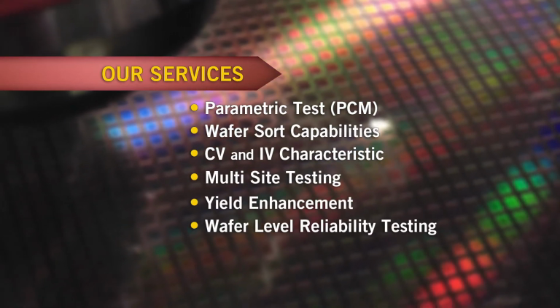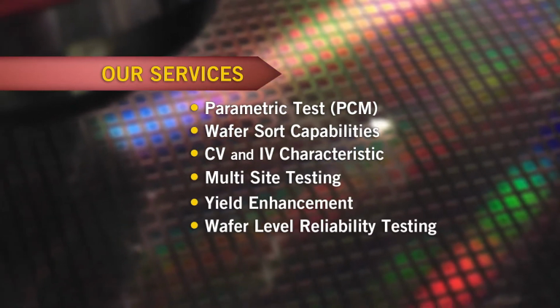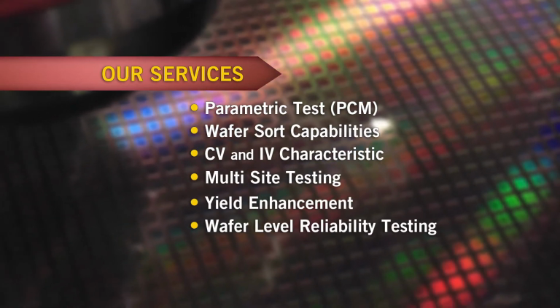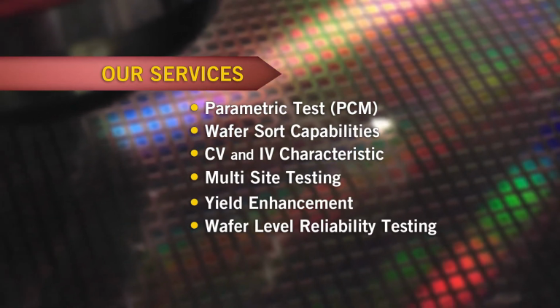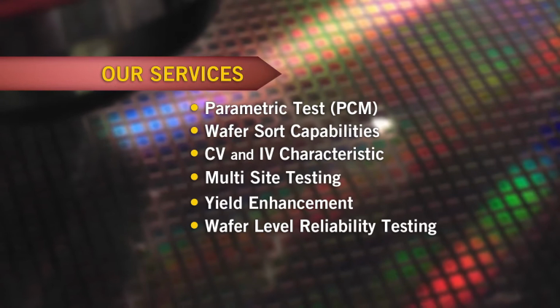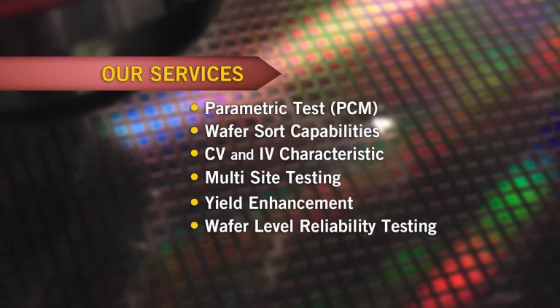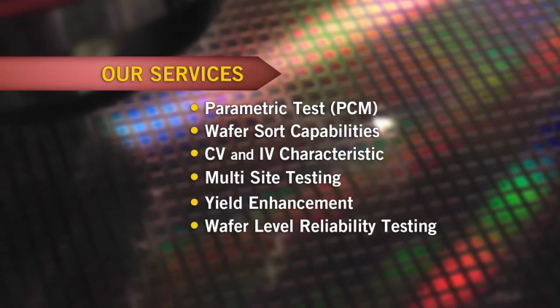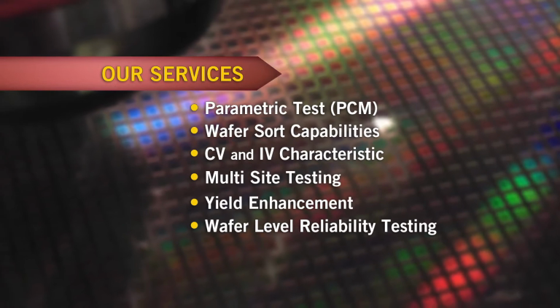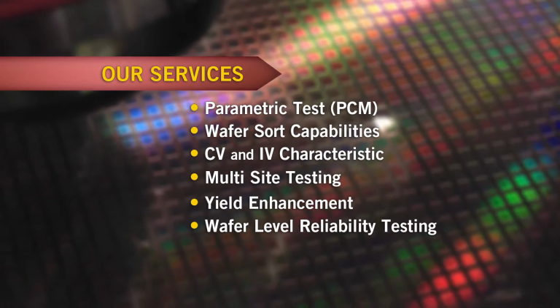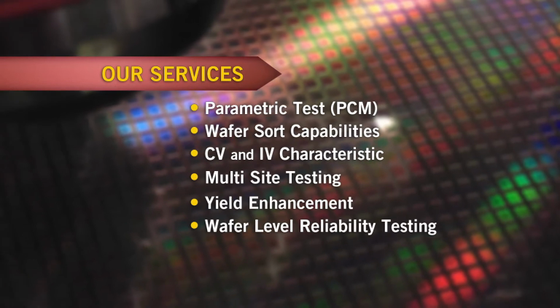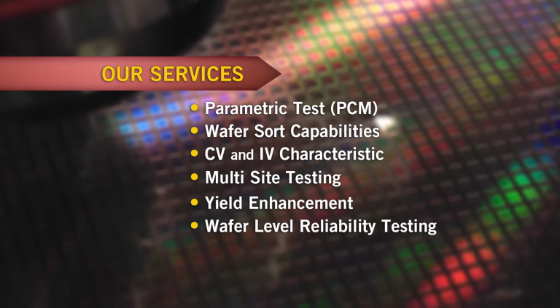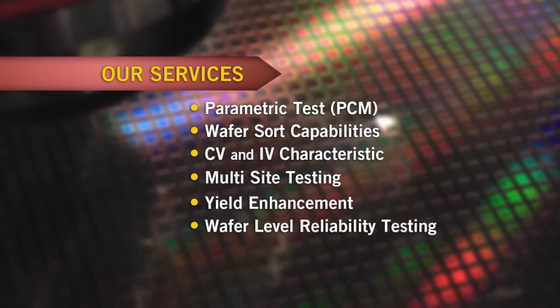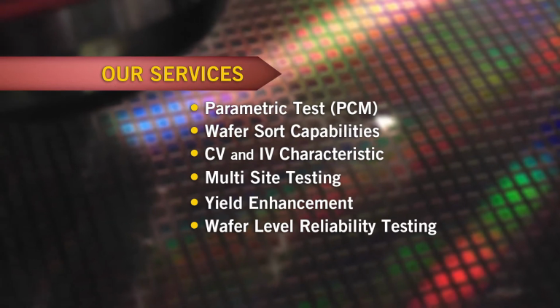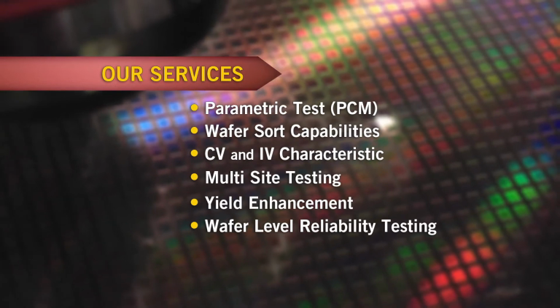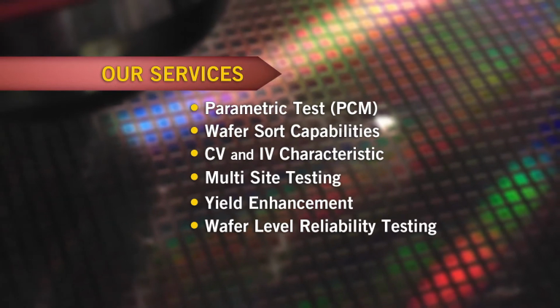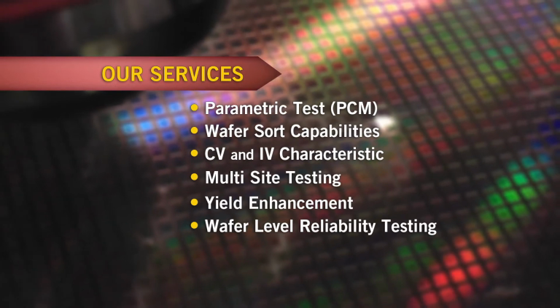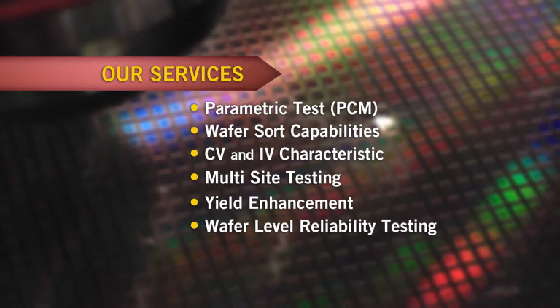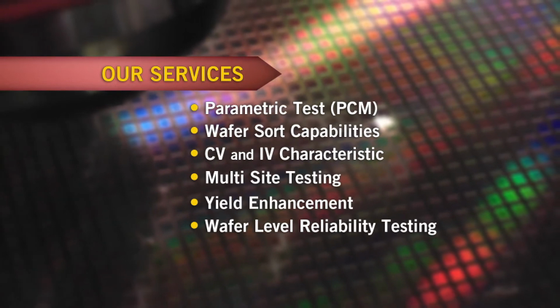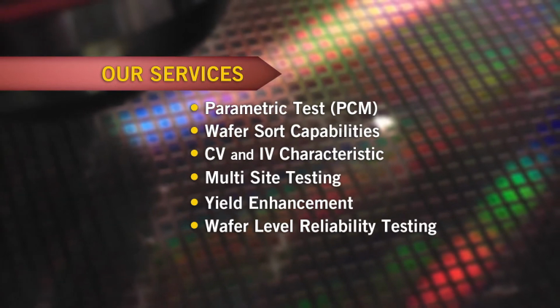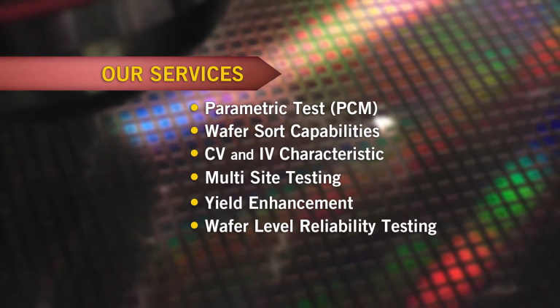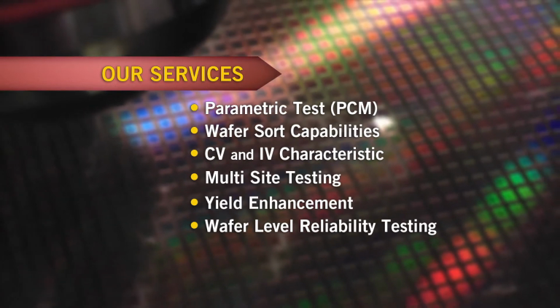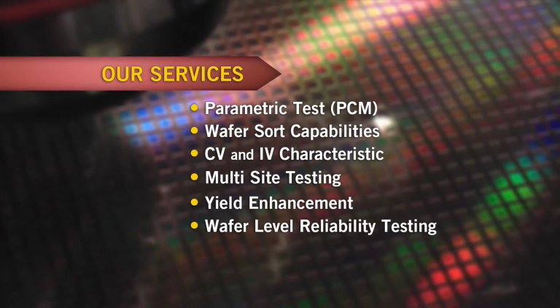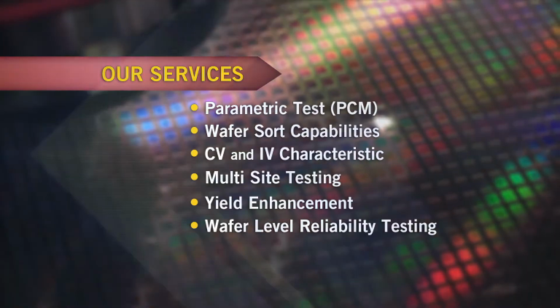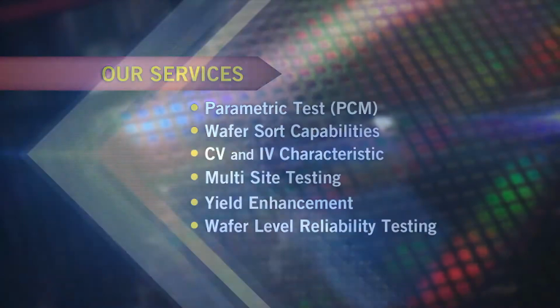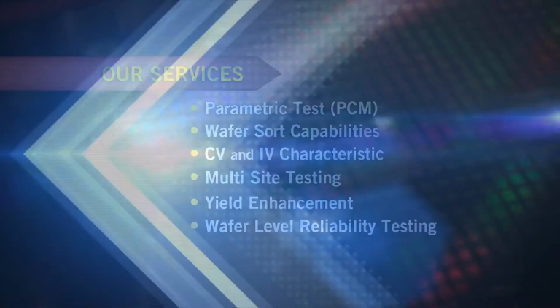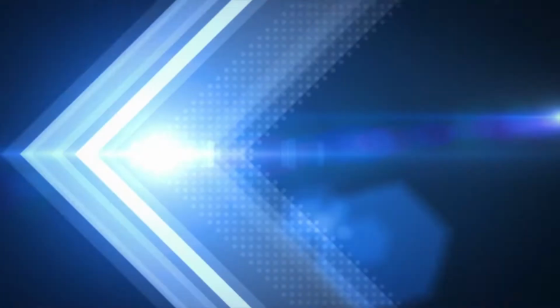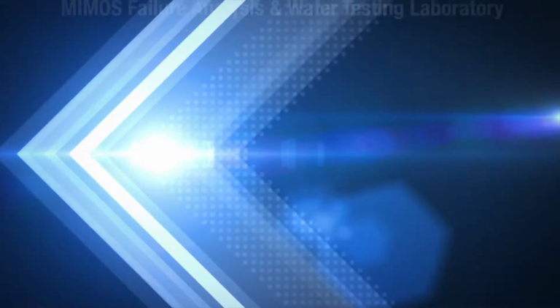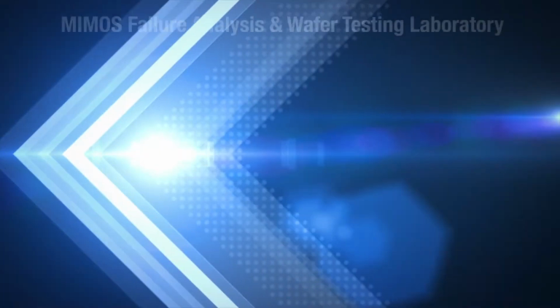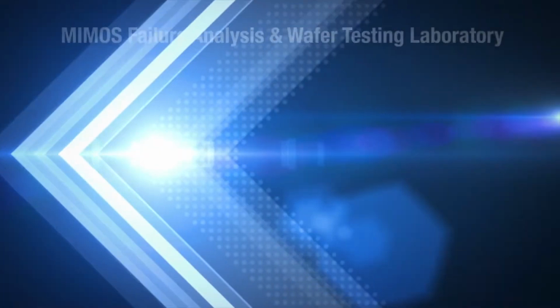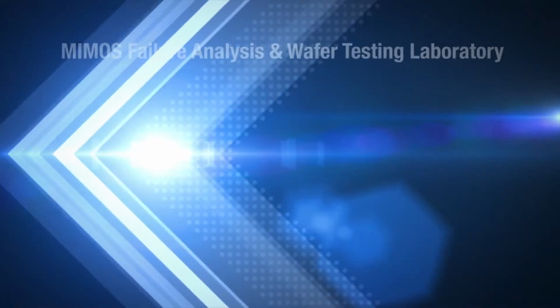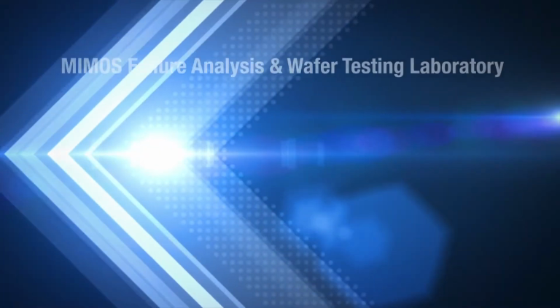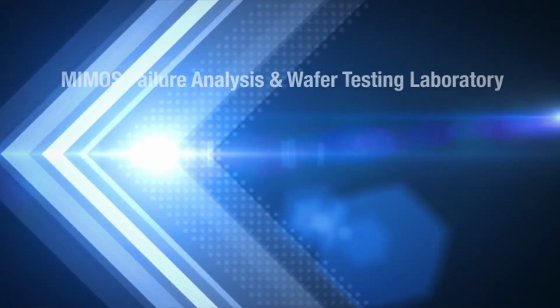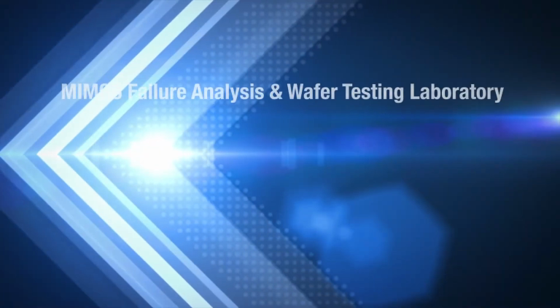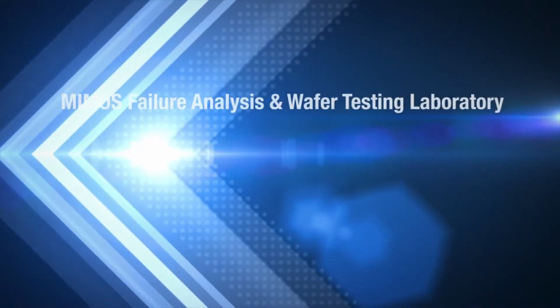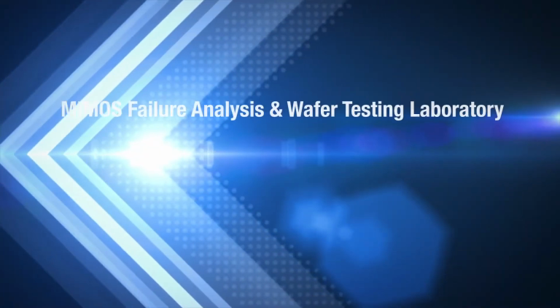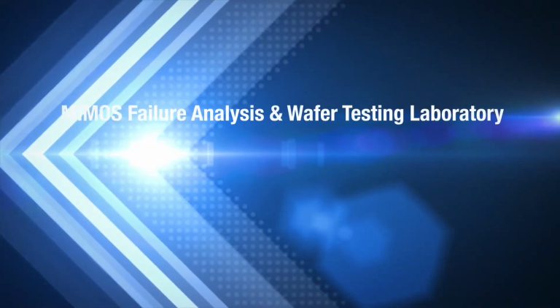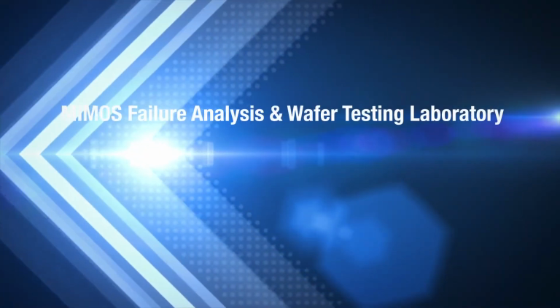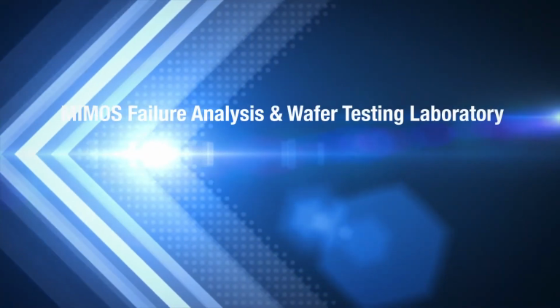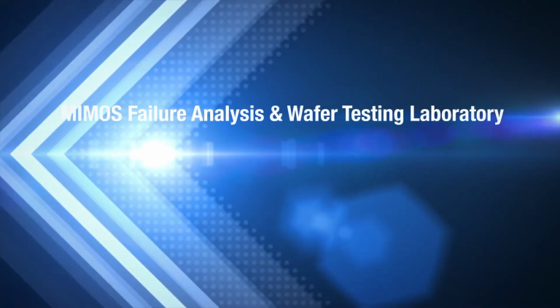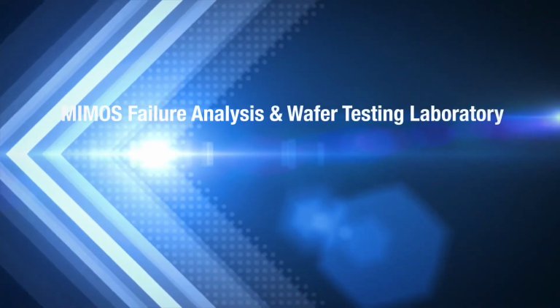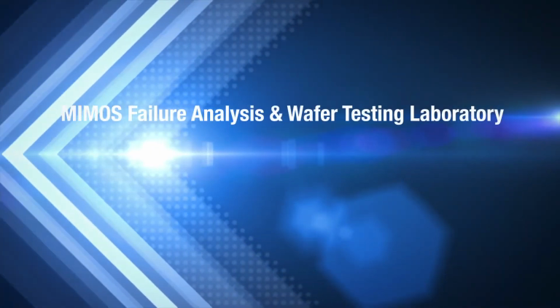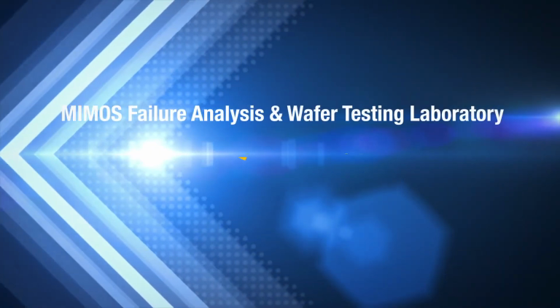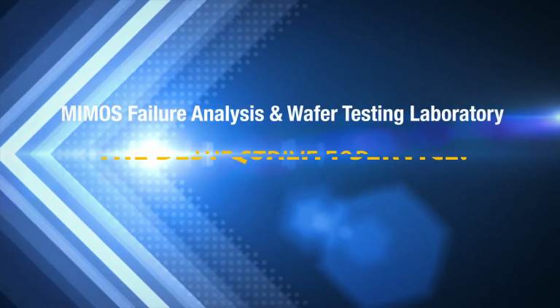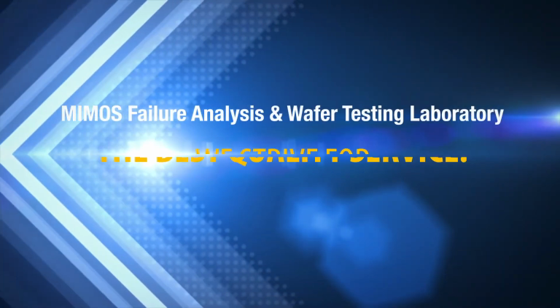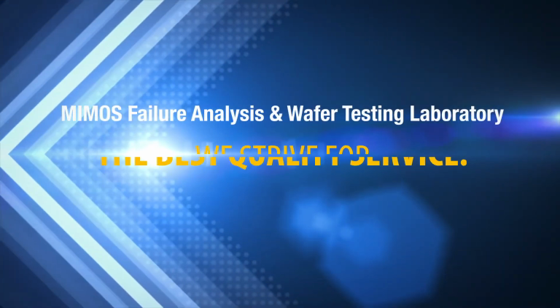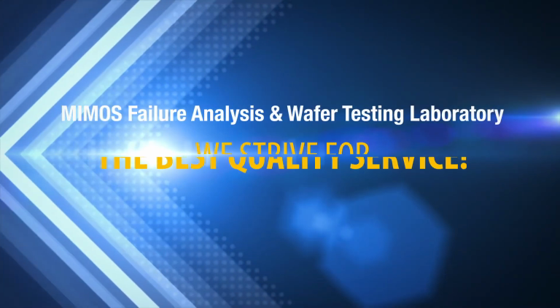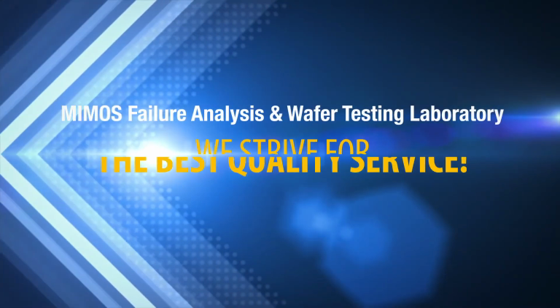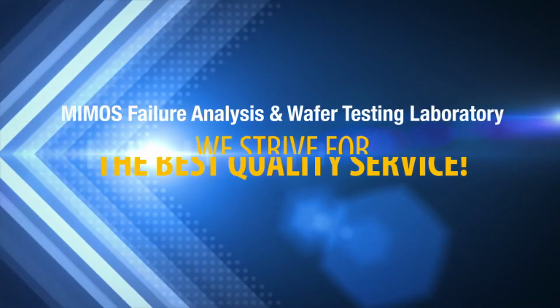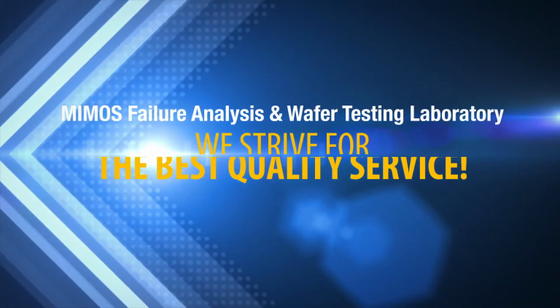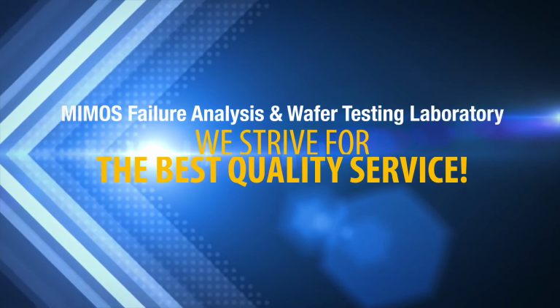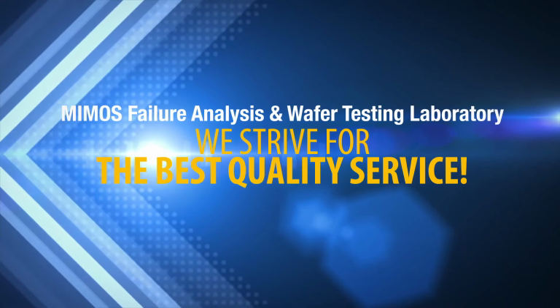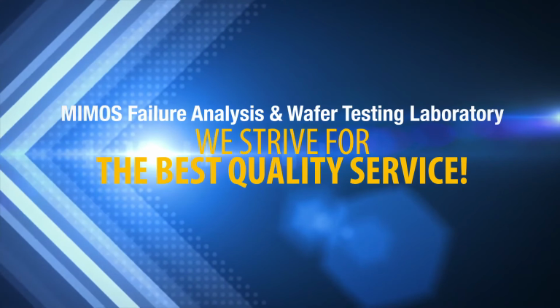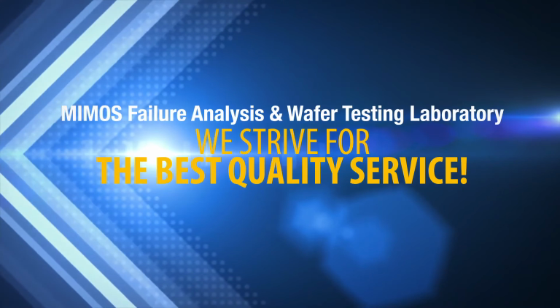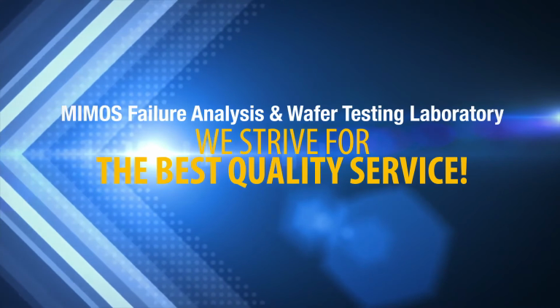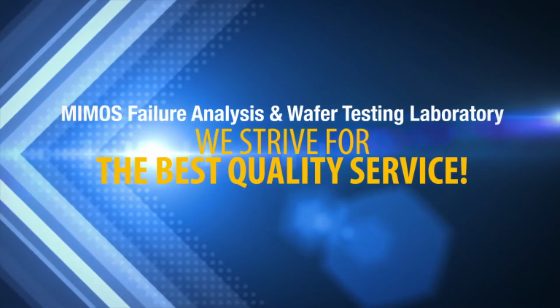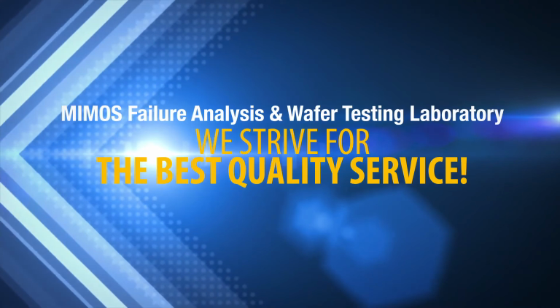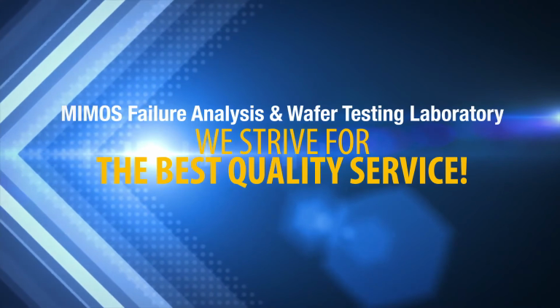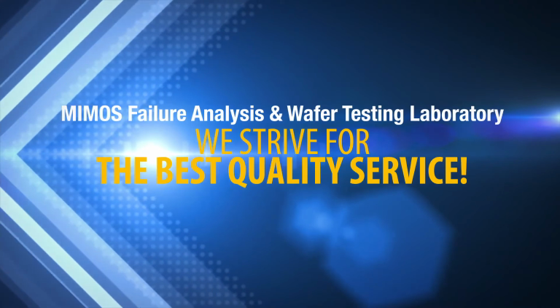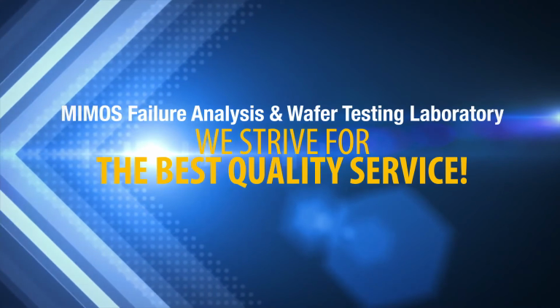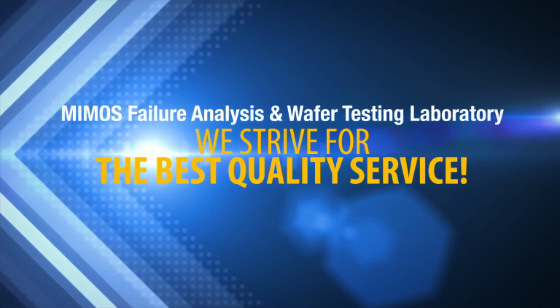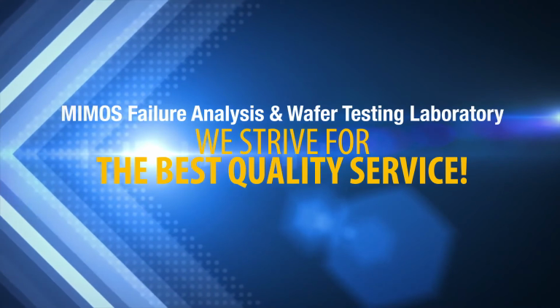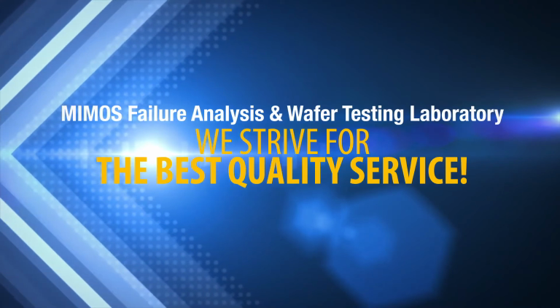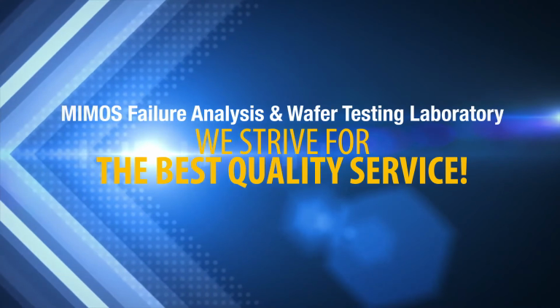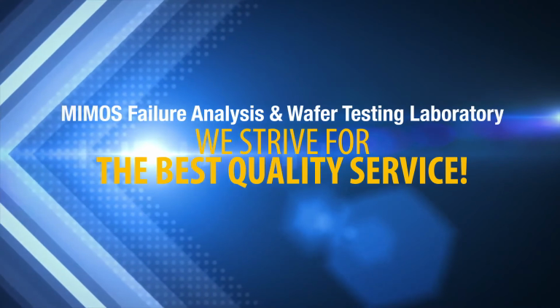At MIMOS Failure Analysis and Testing Laboratory, we strive for the best quality service.